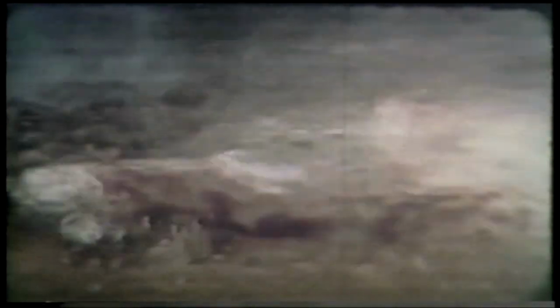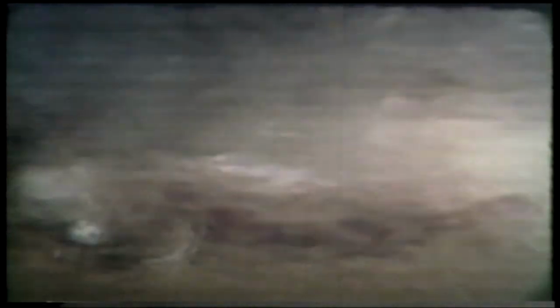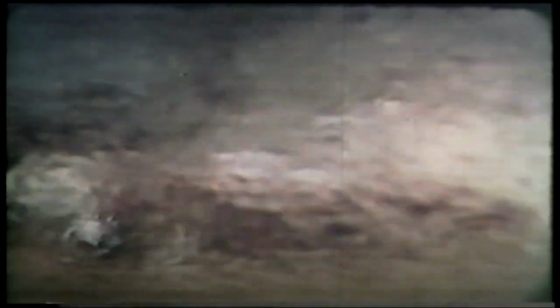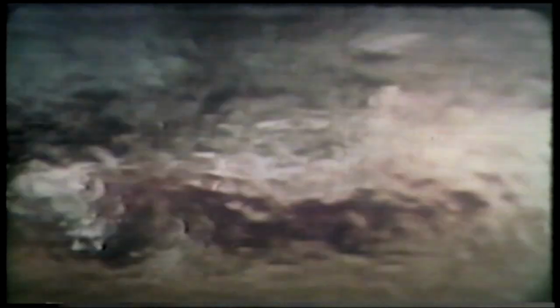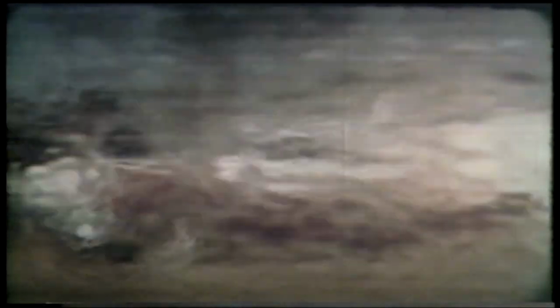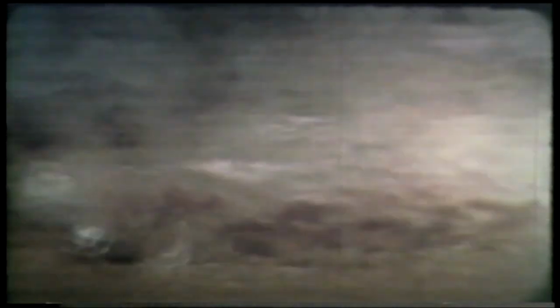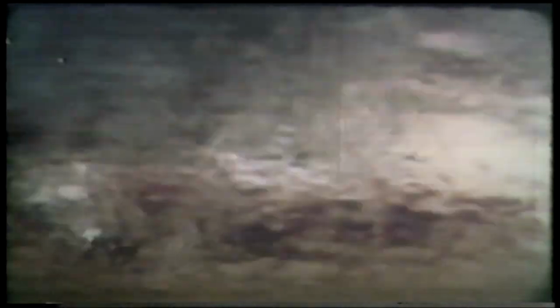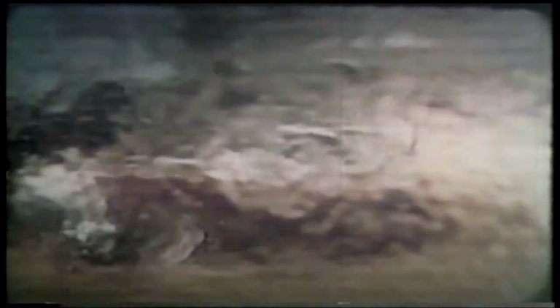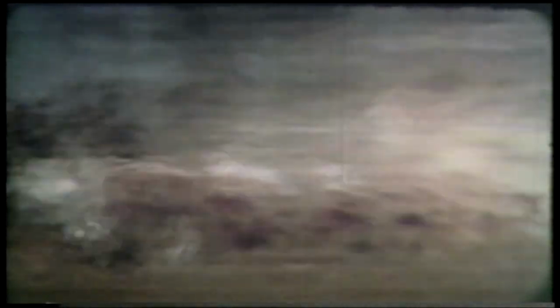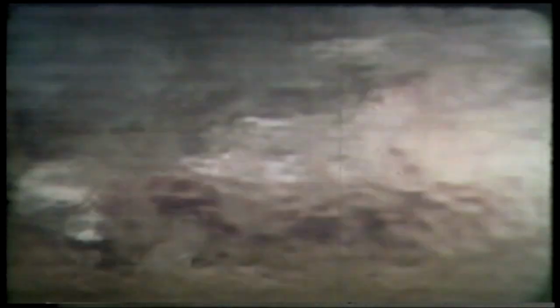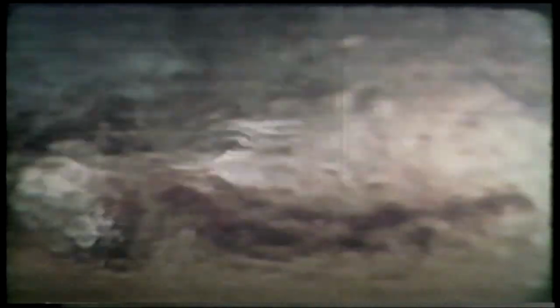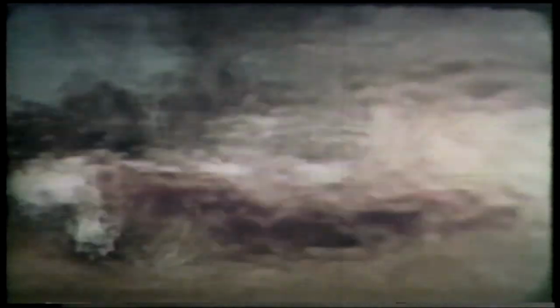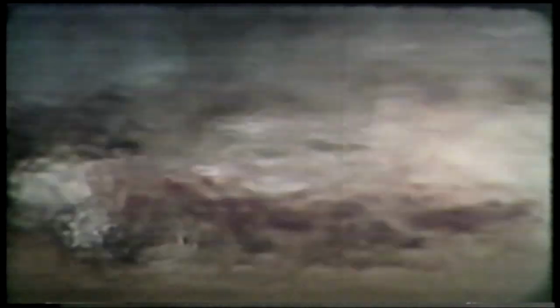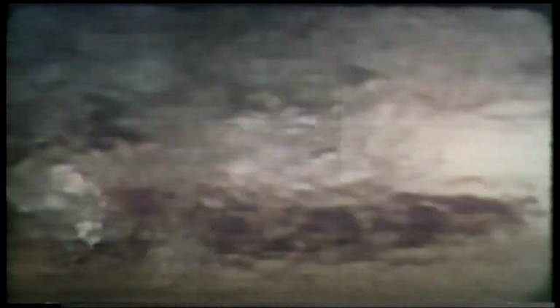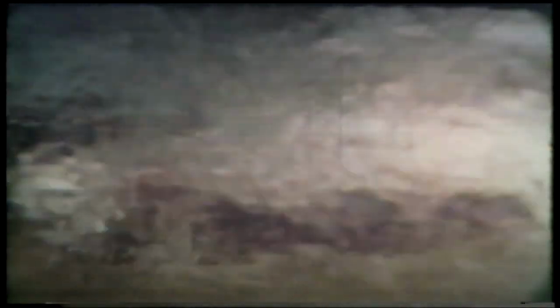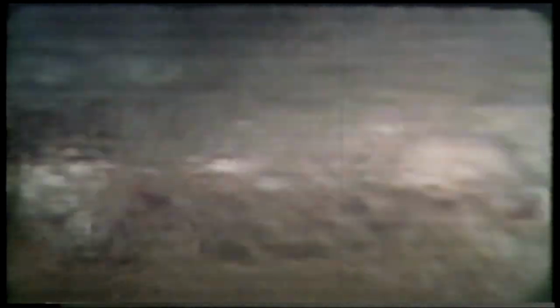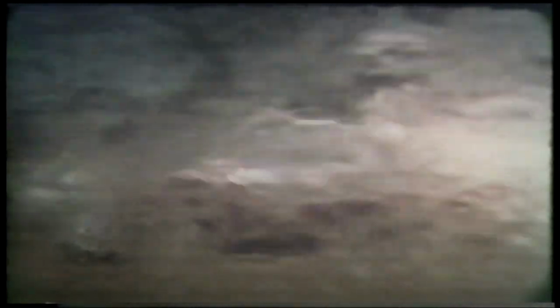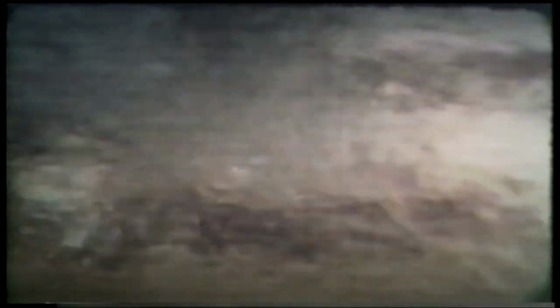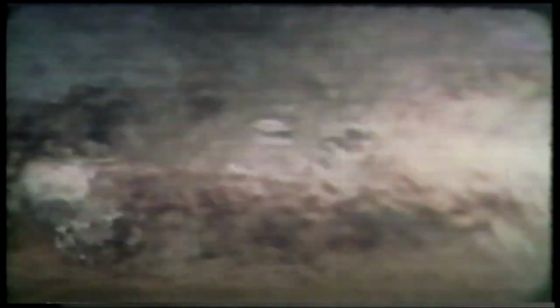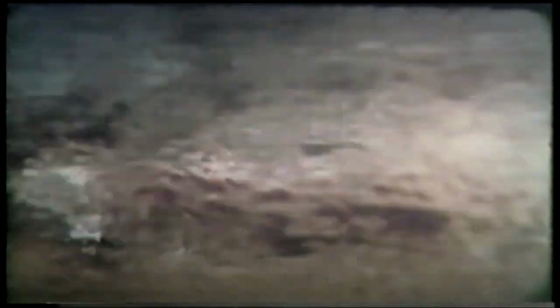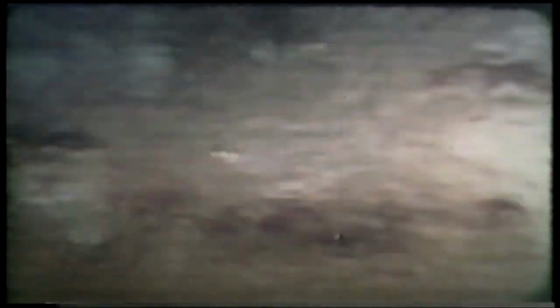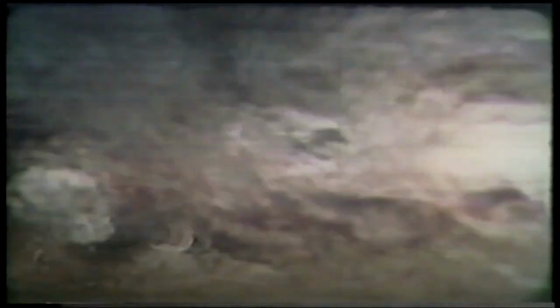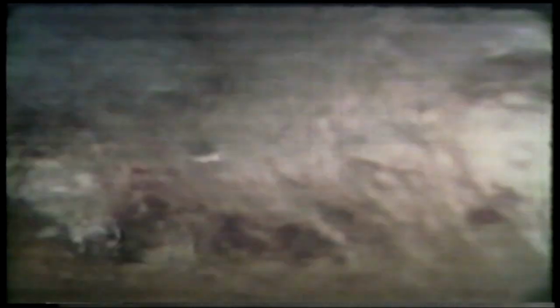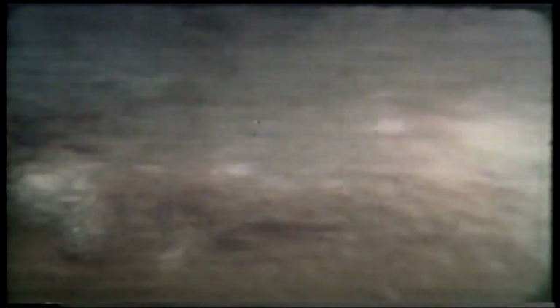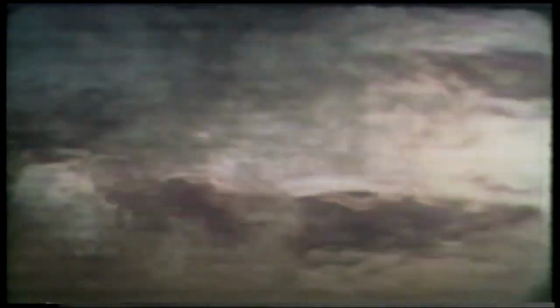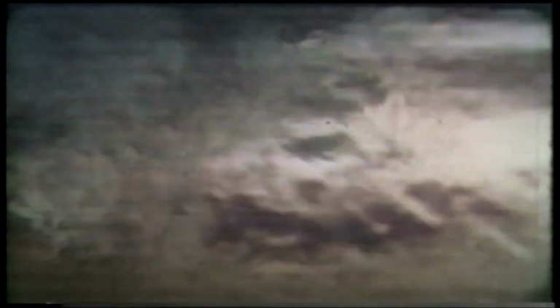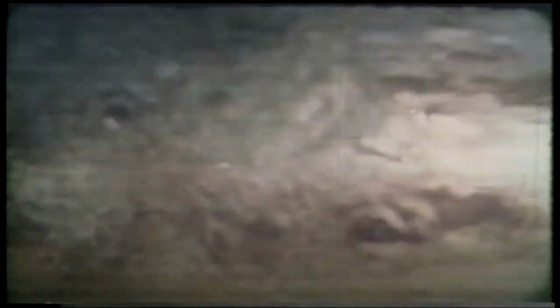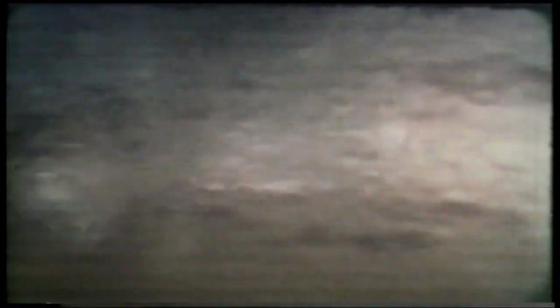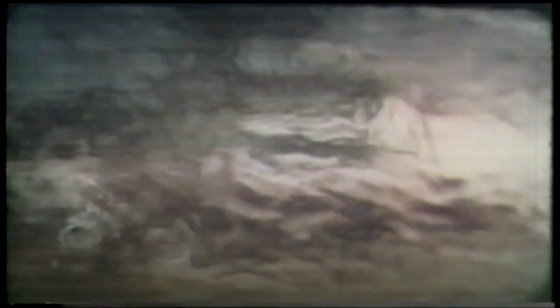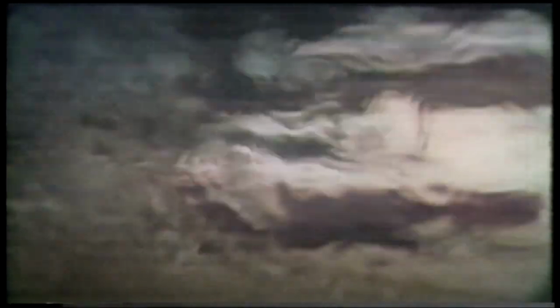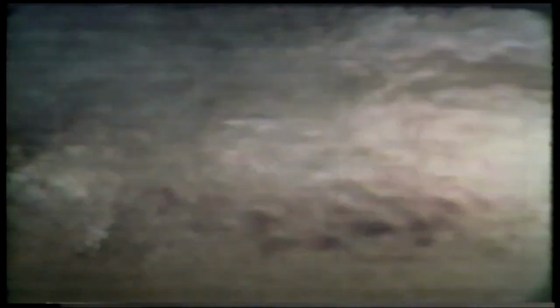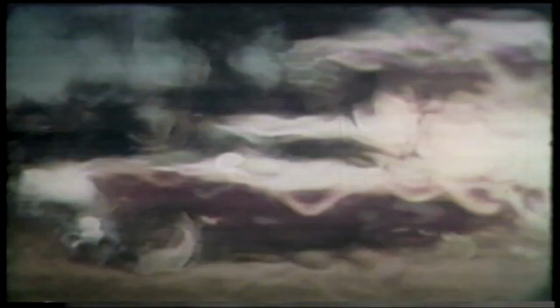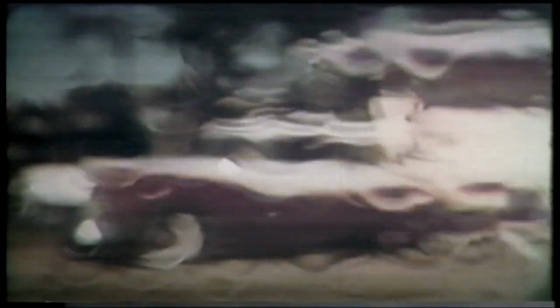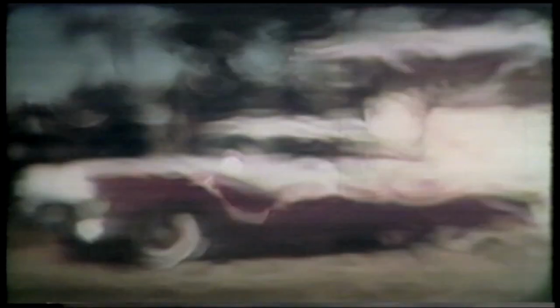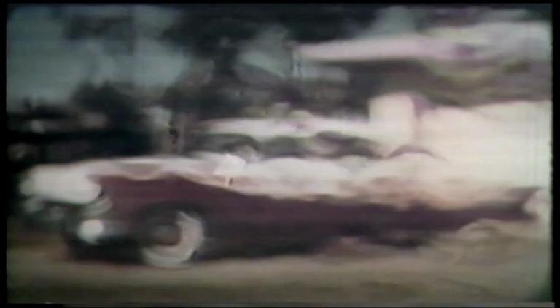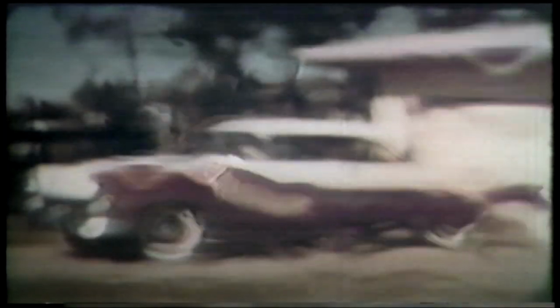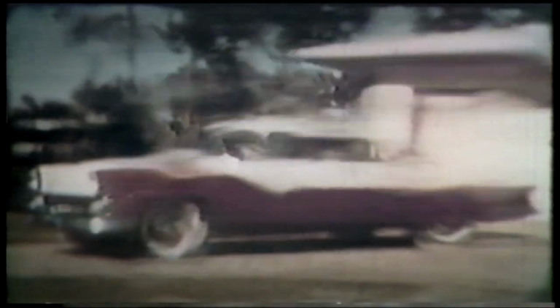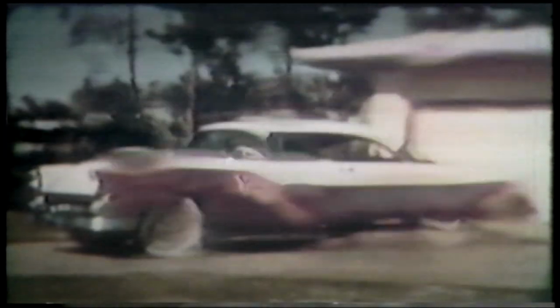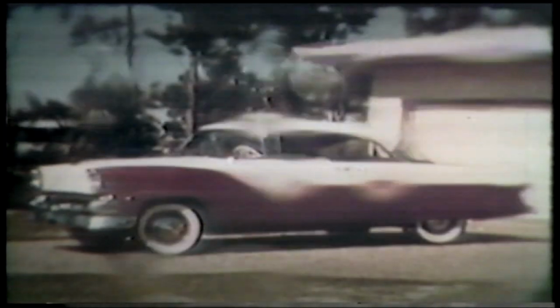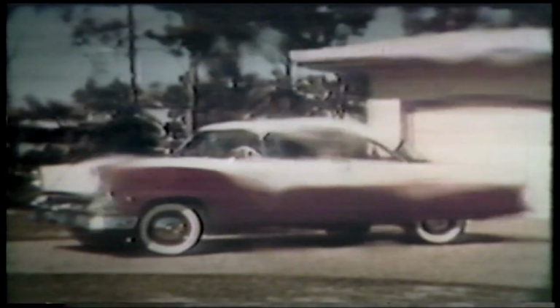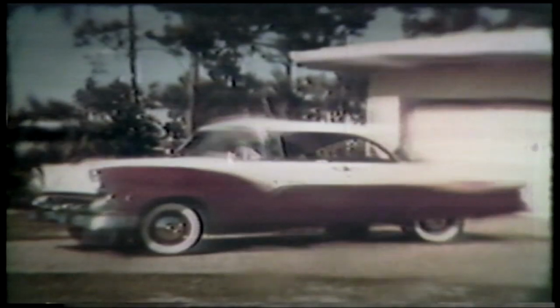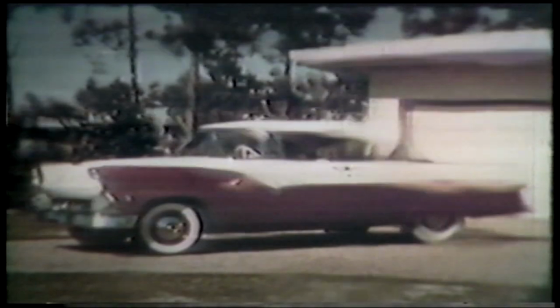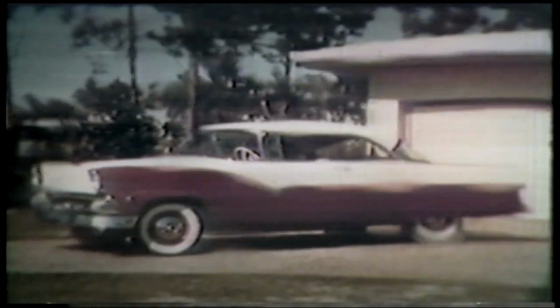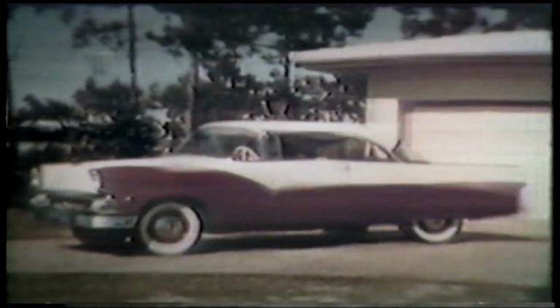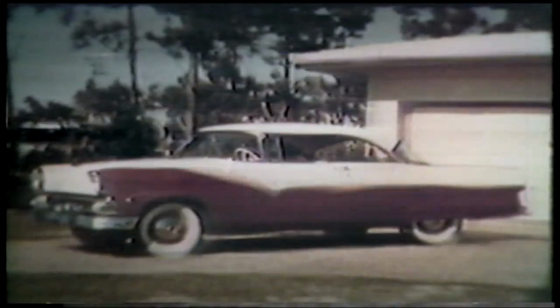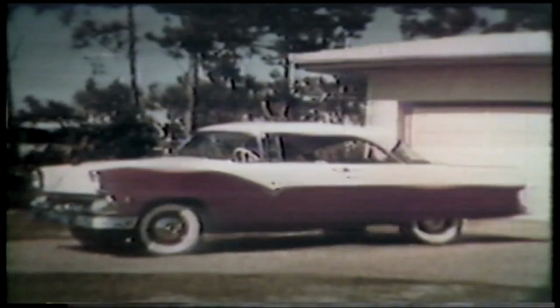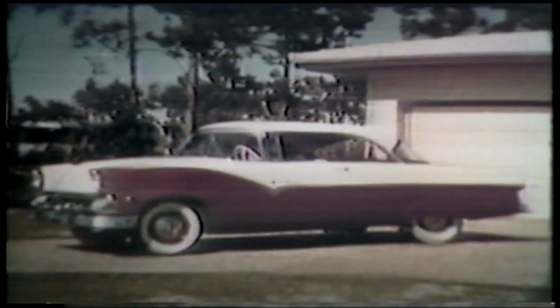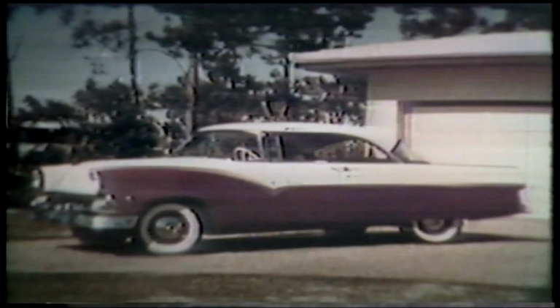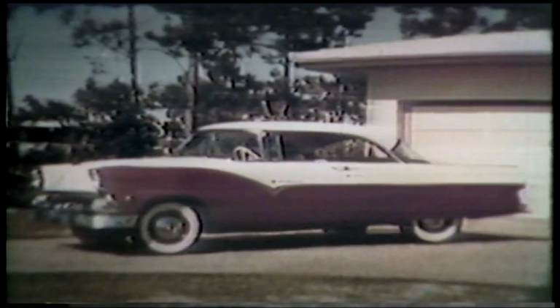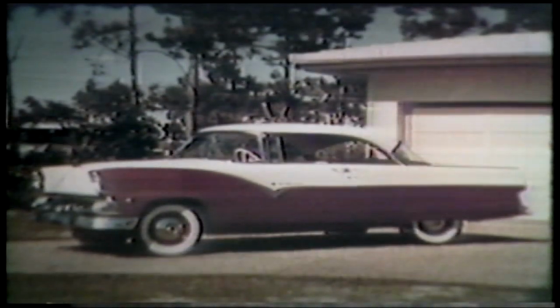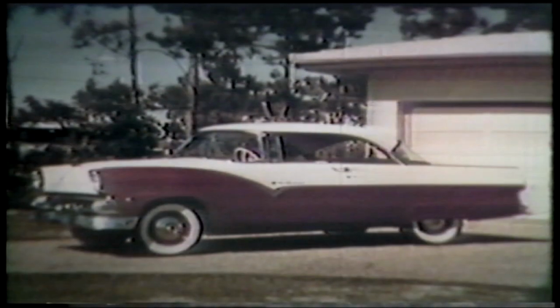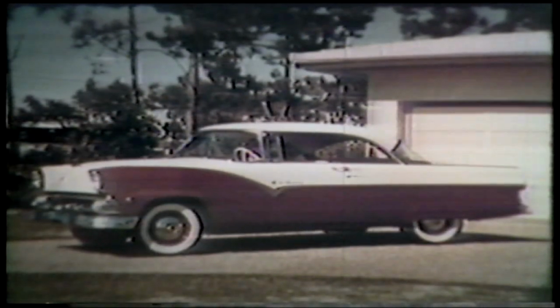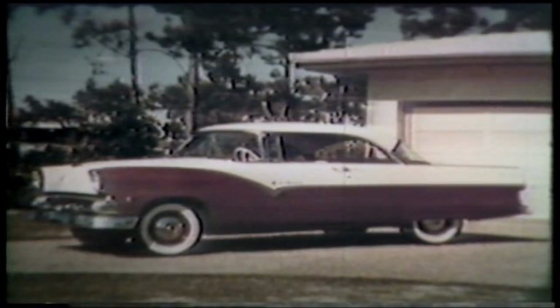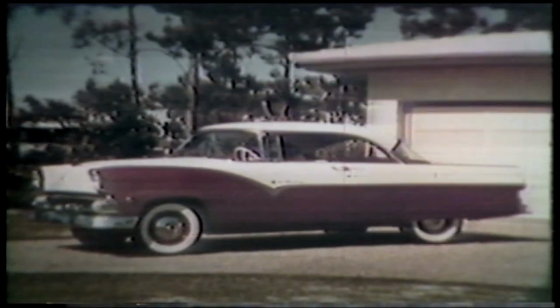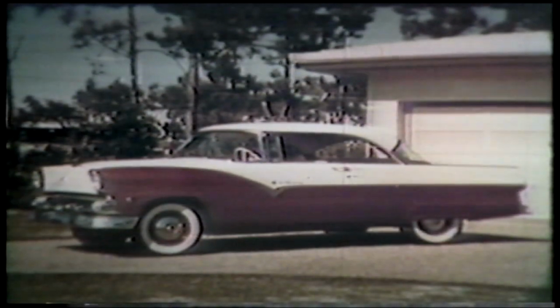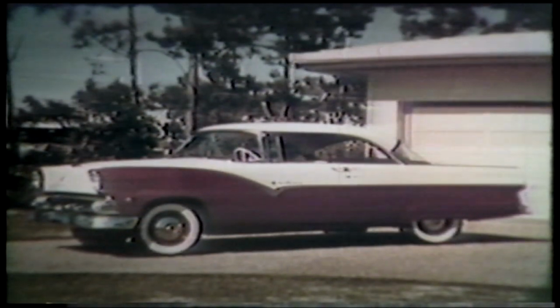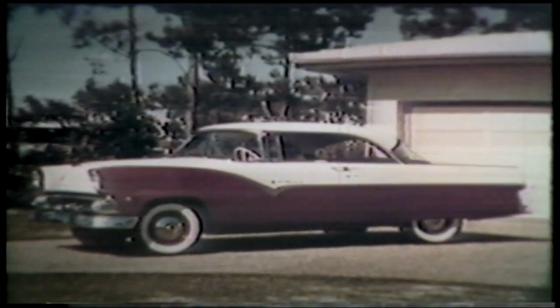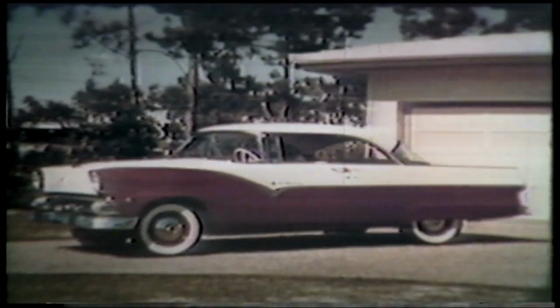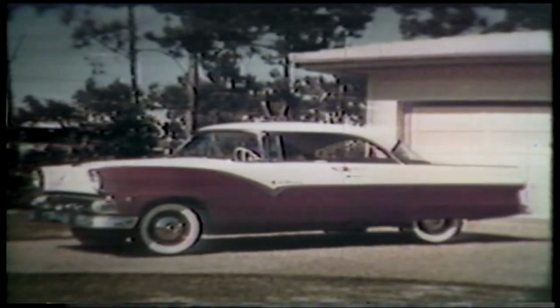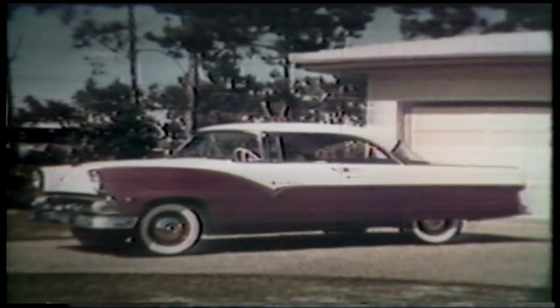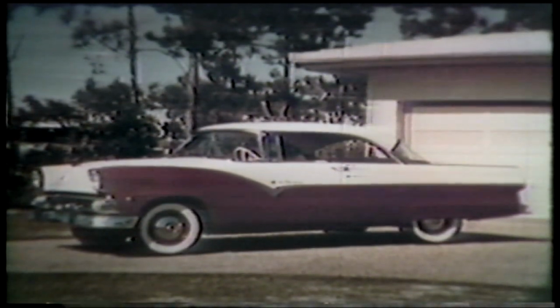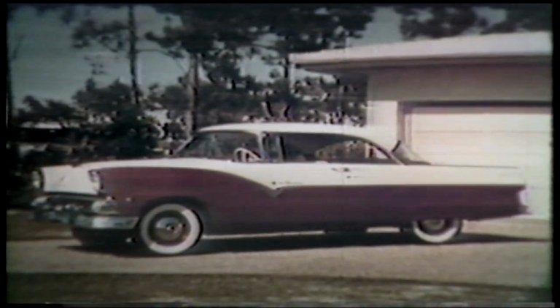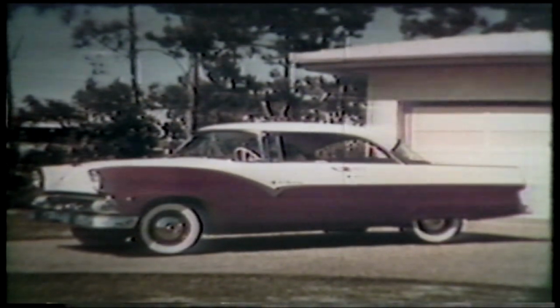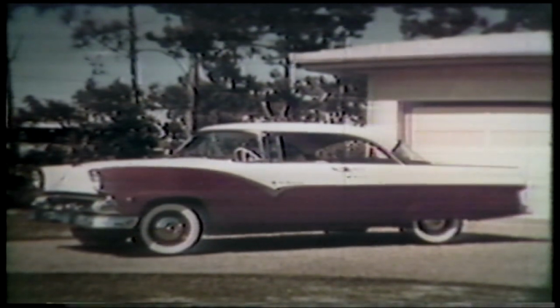Spring in America. The time for buds, birds, leaves, and washing the family car.